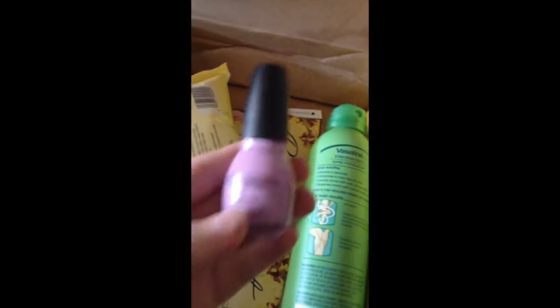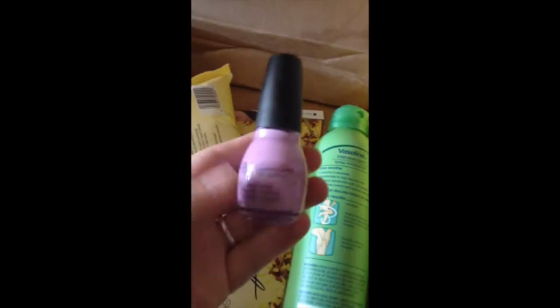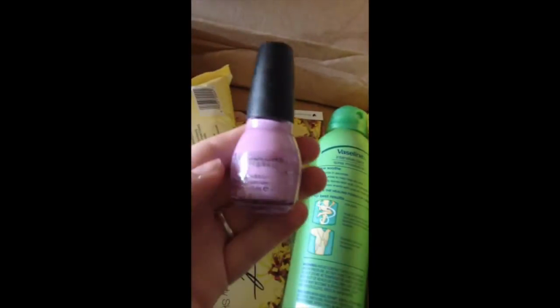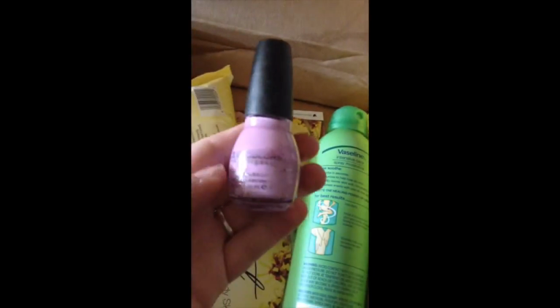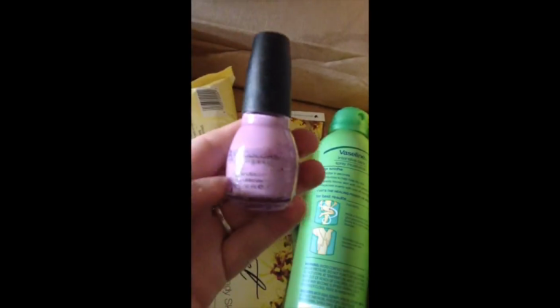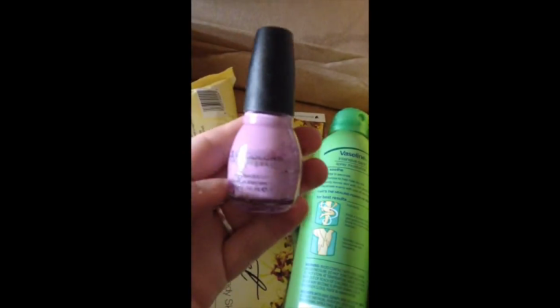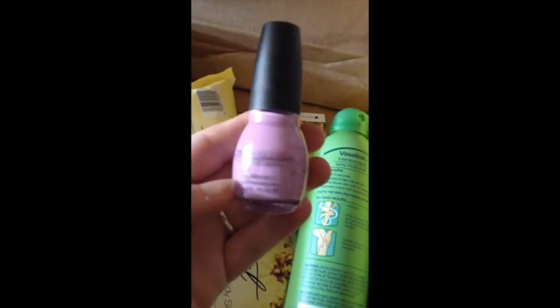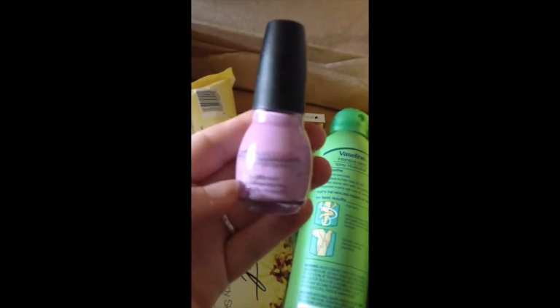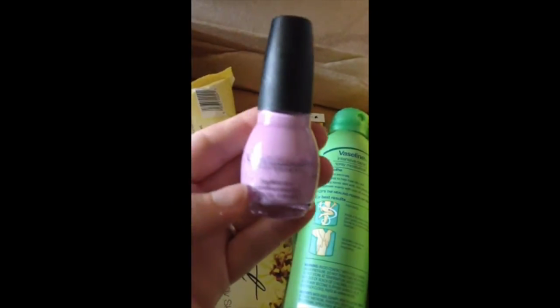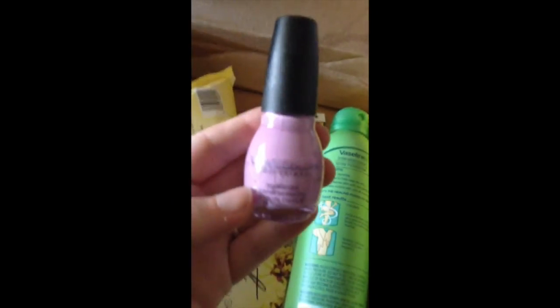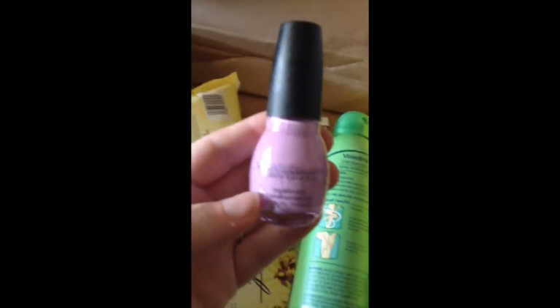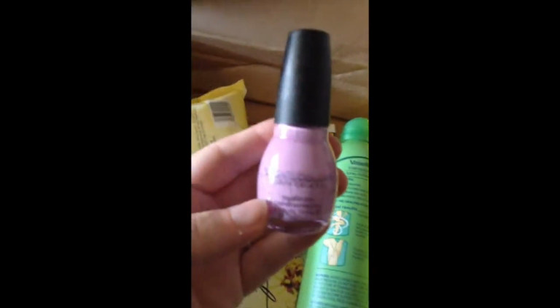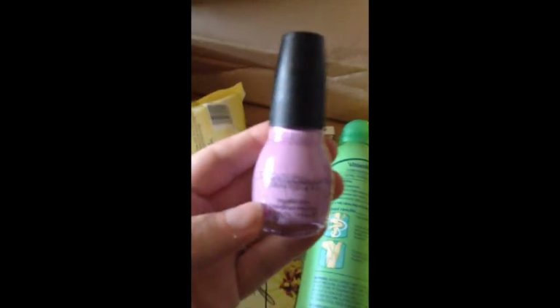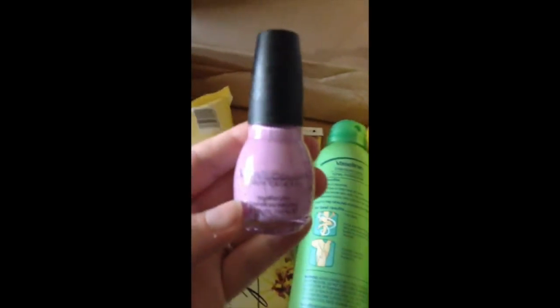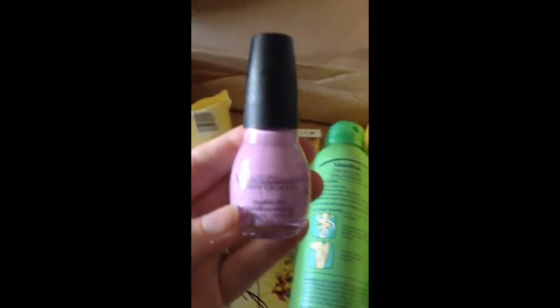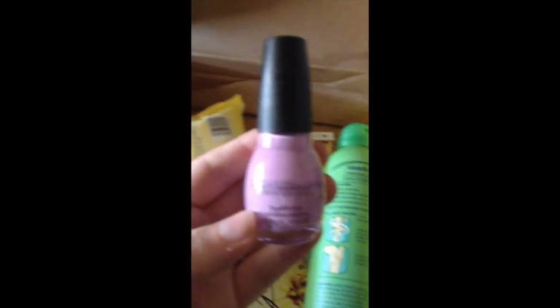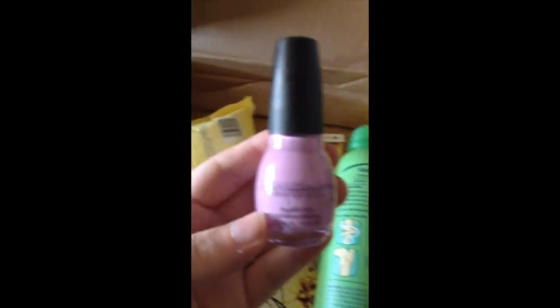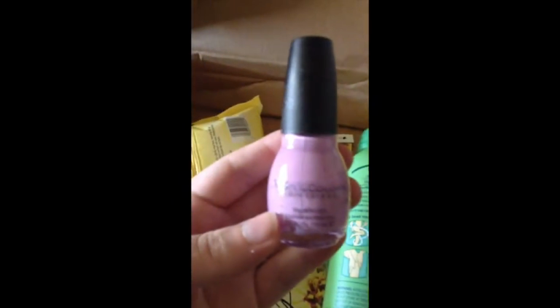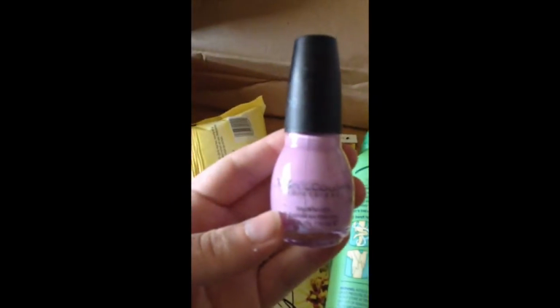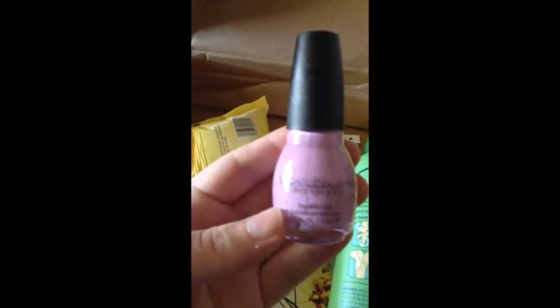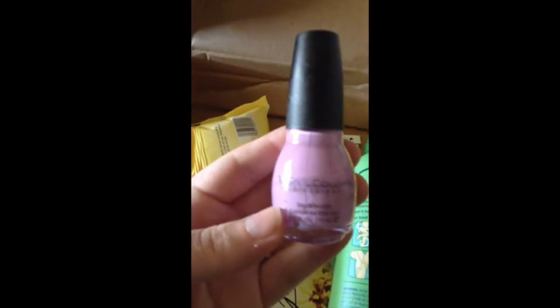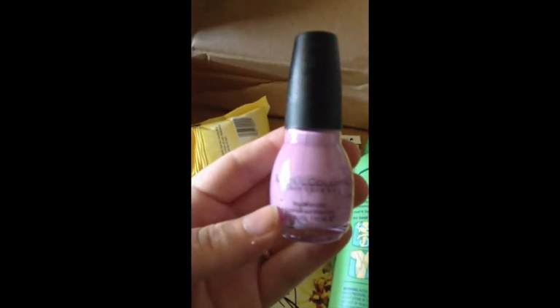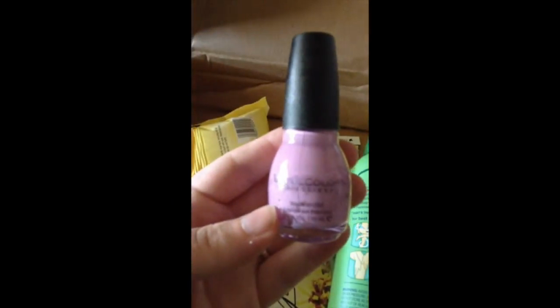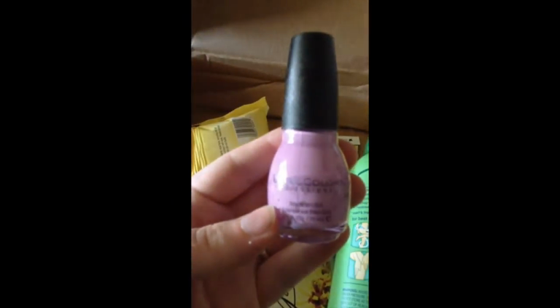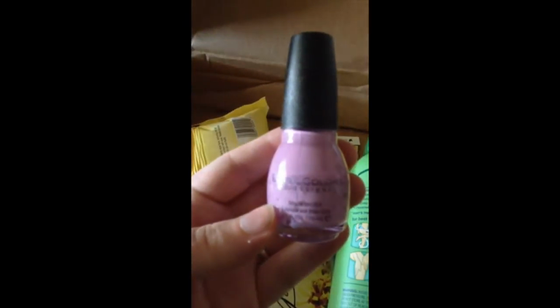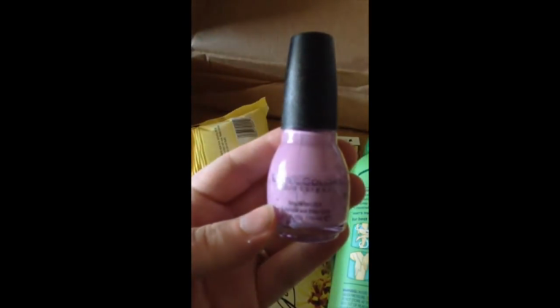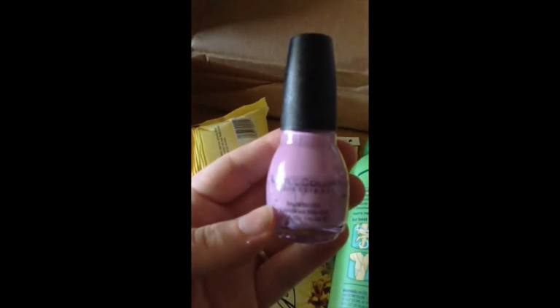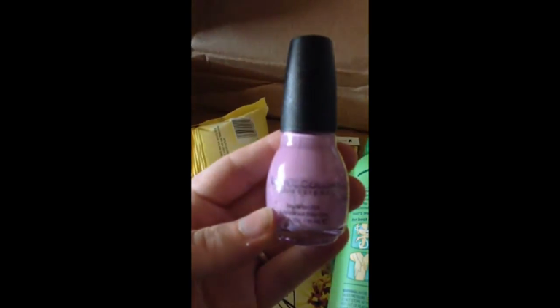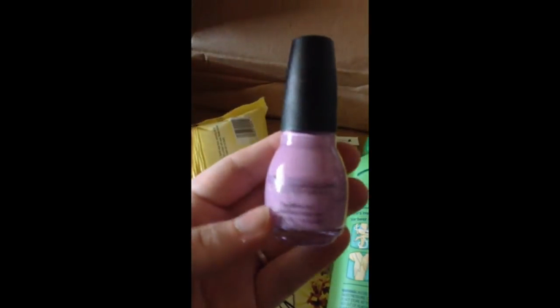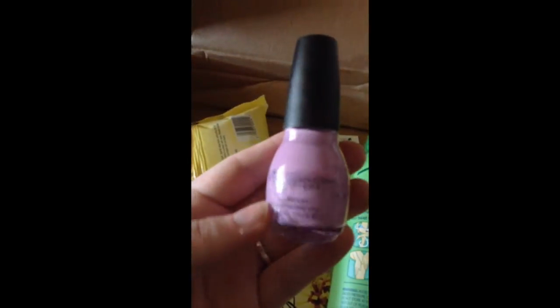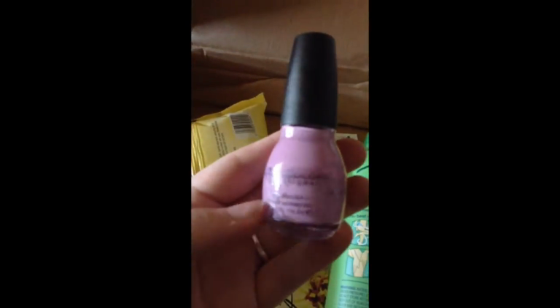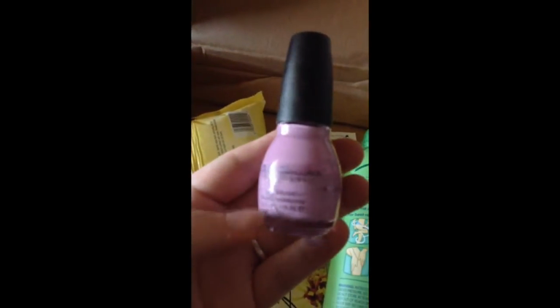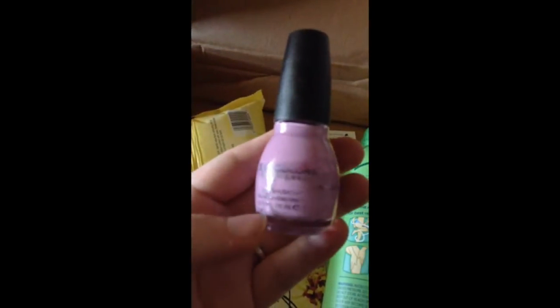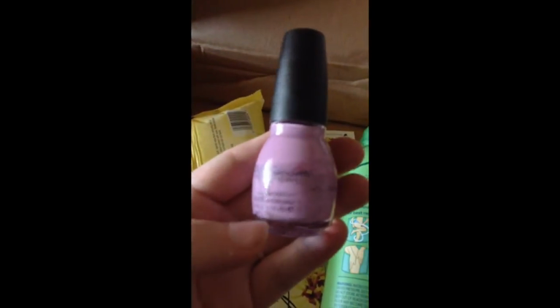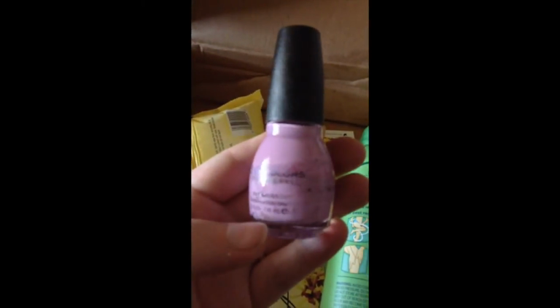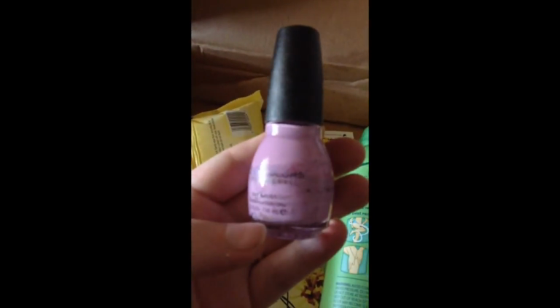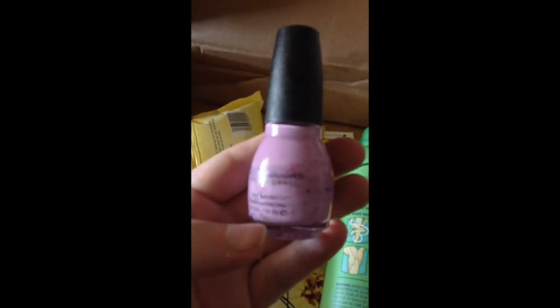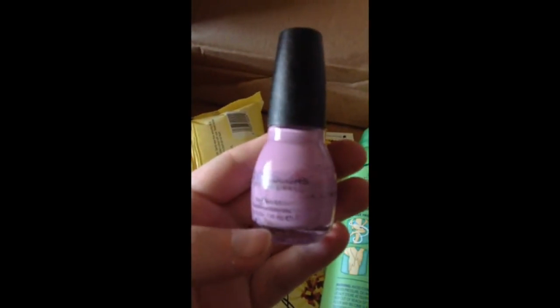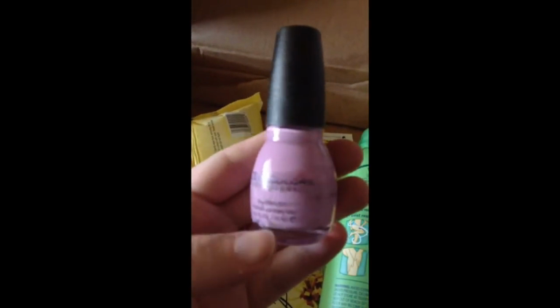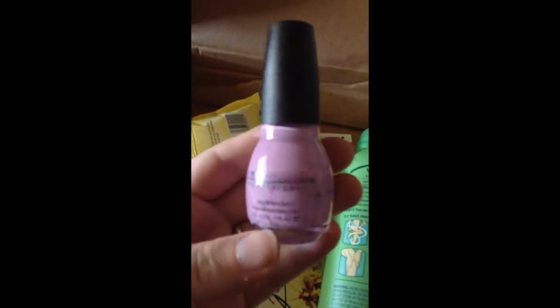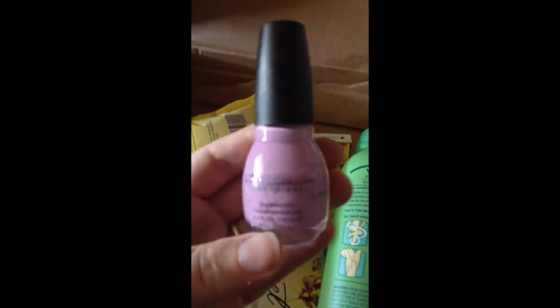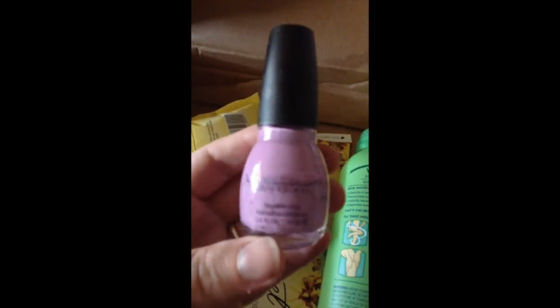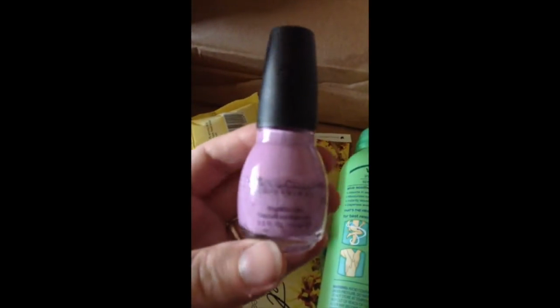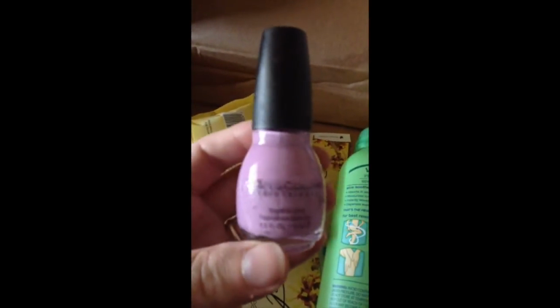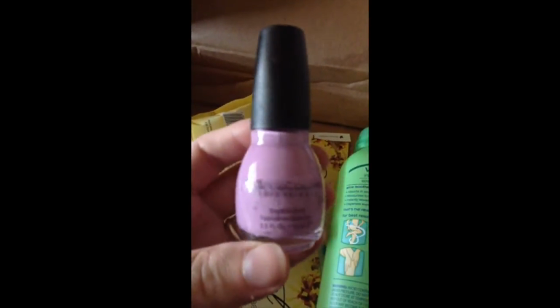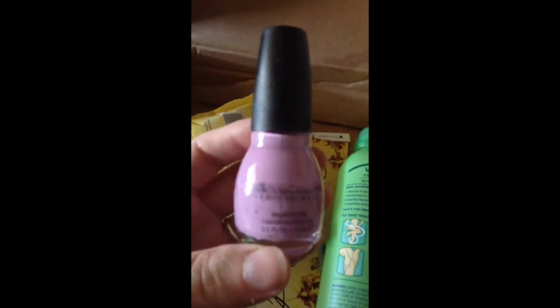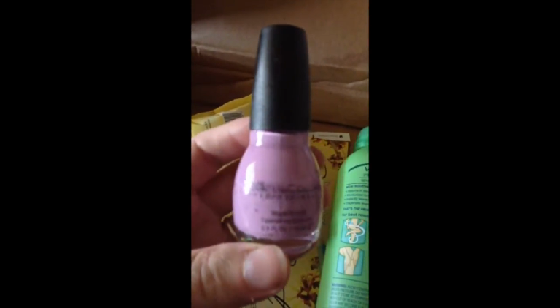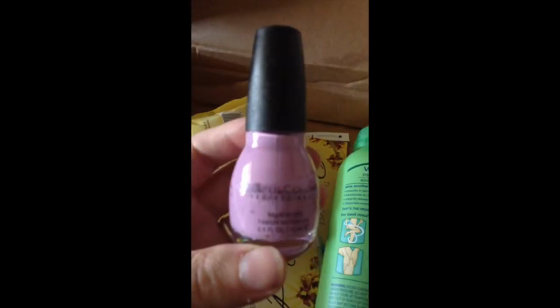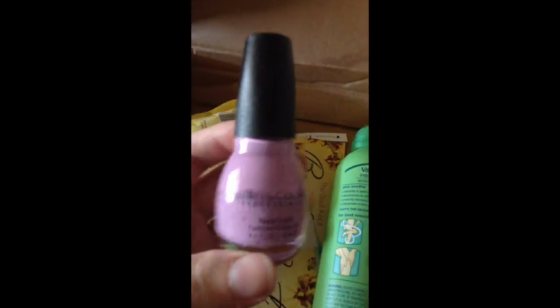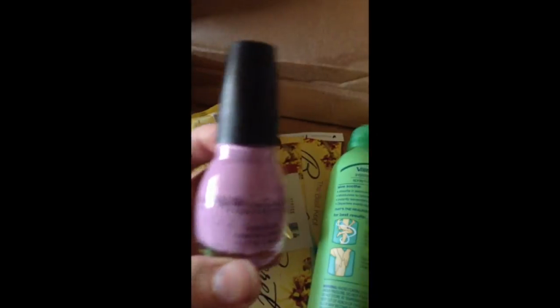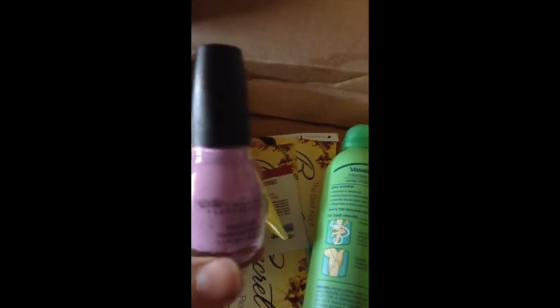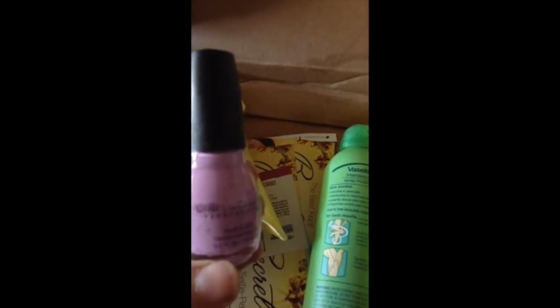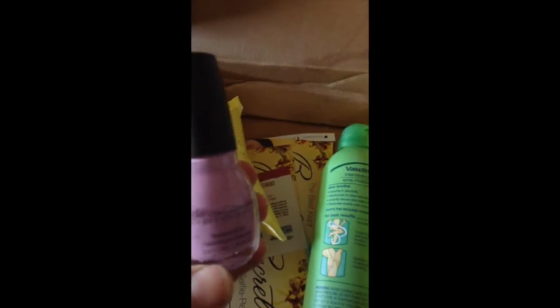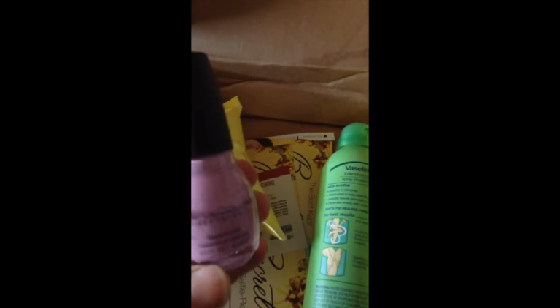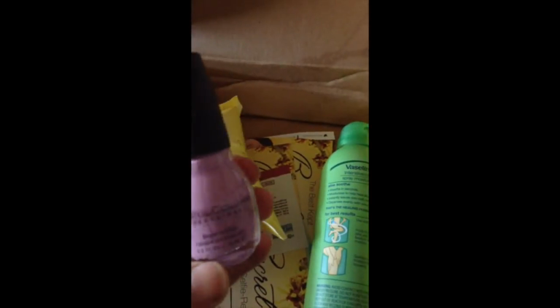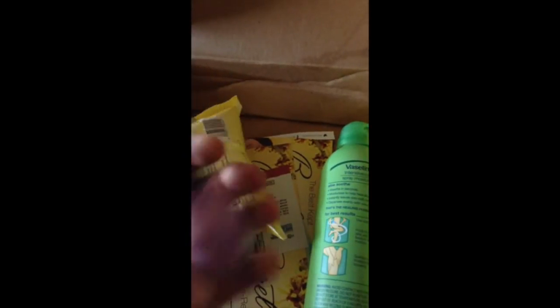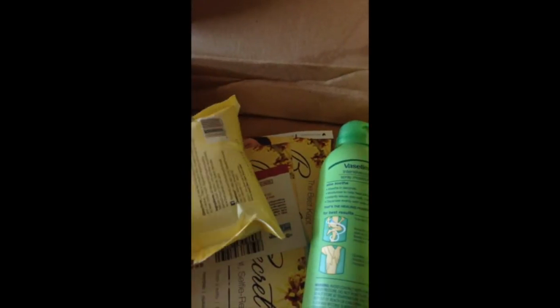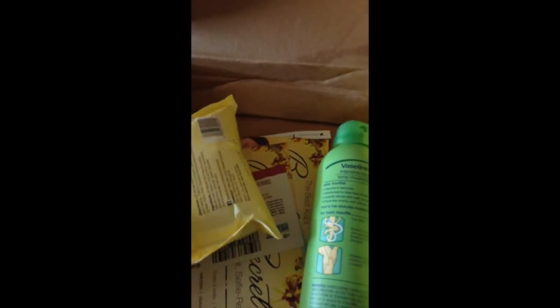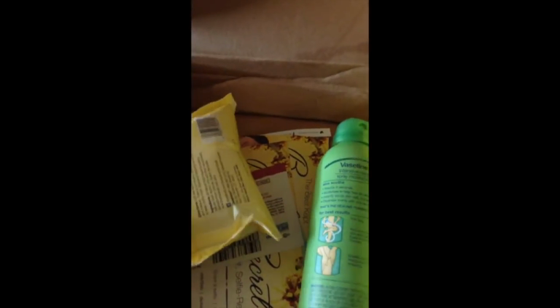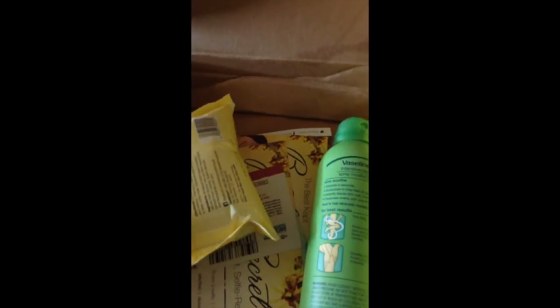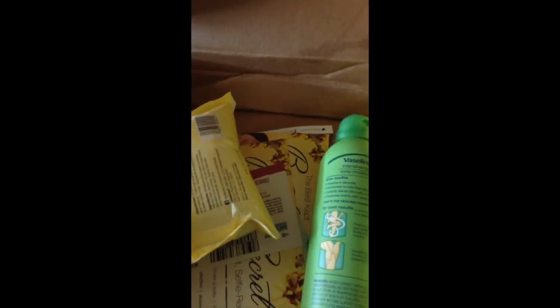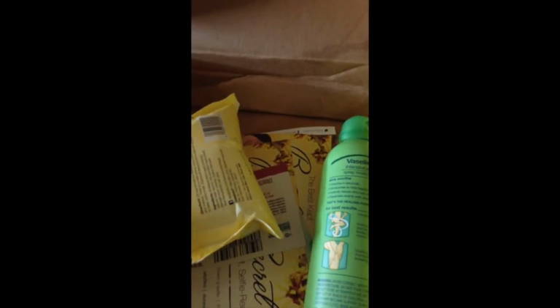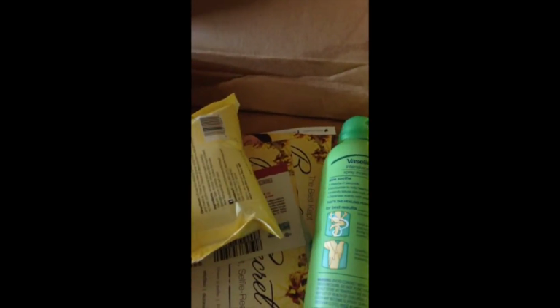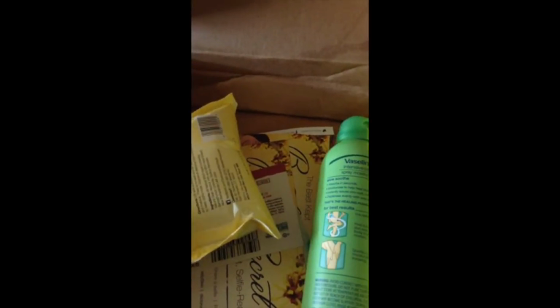We have some Sunful Colors Nail Polish in this pinky purple lilac color. That's fun for summer.